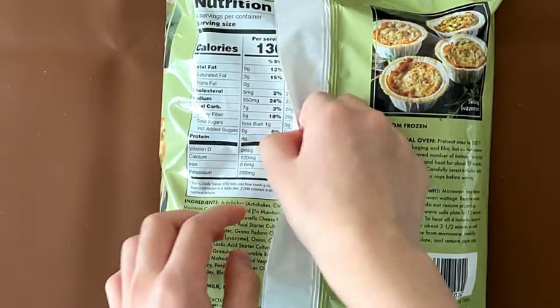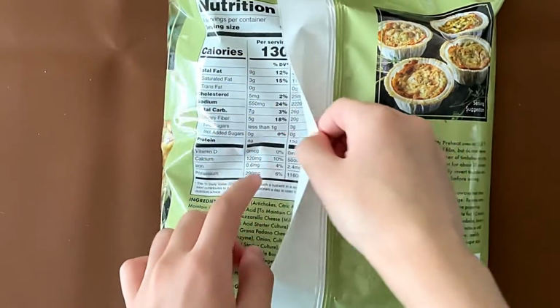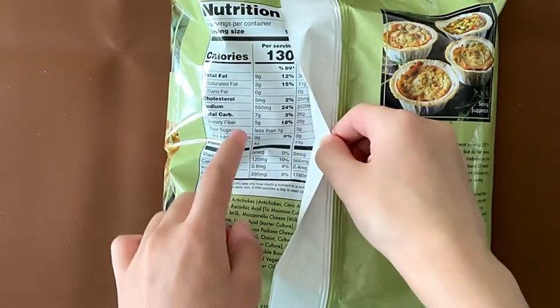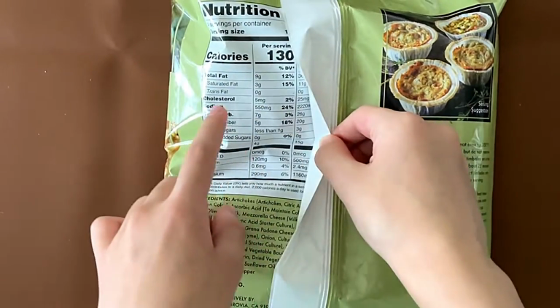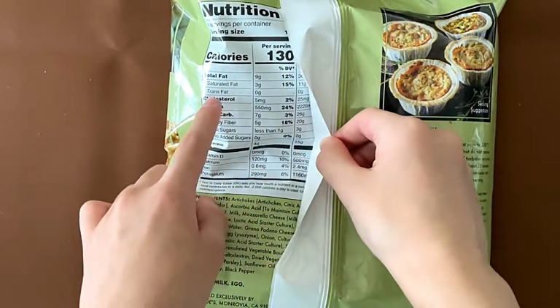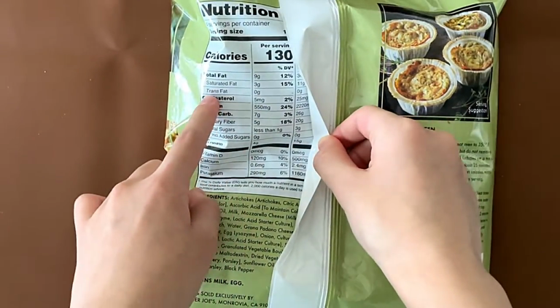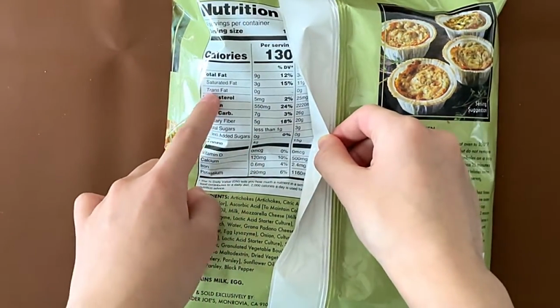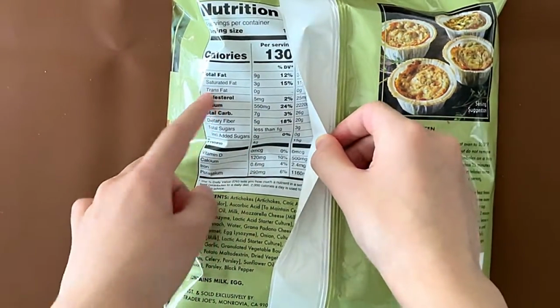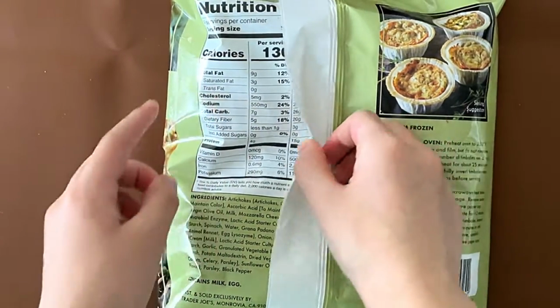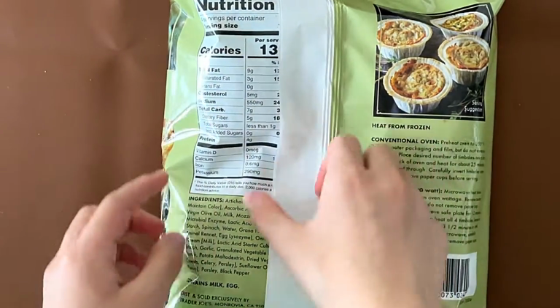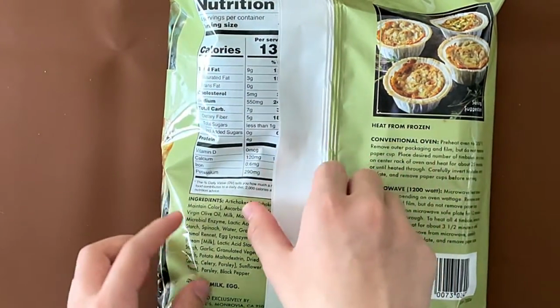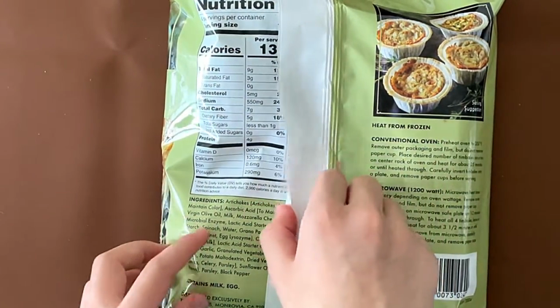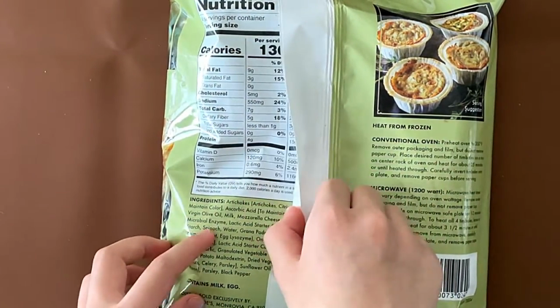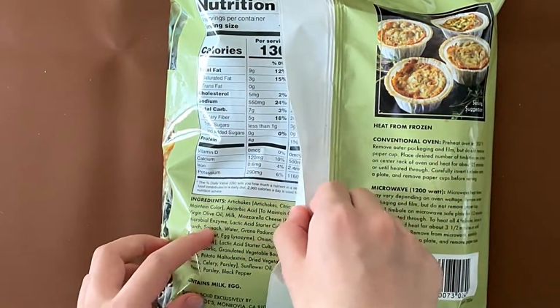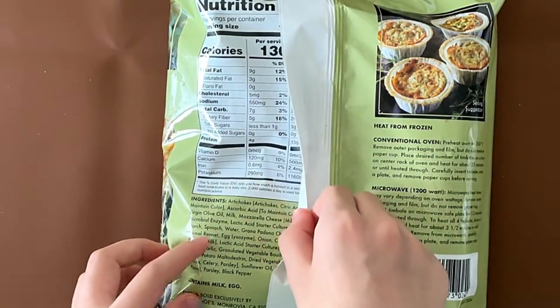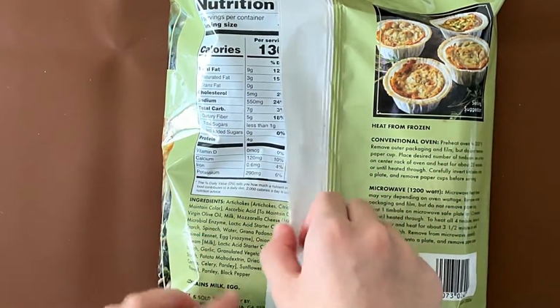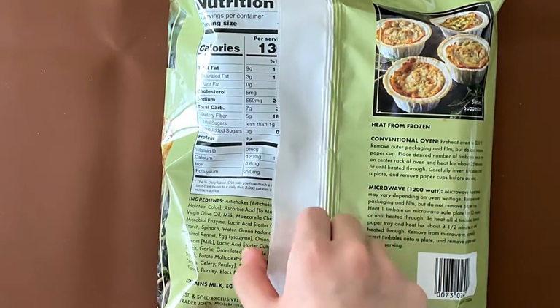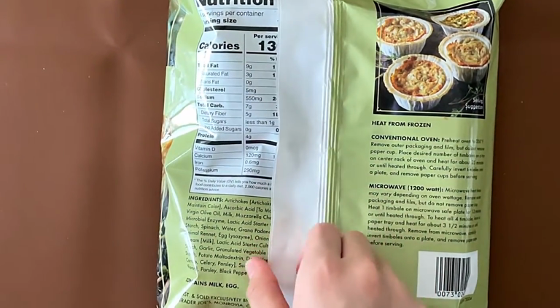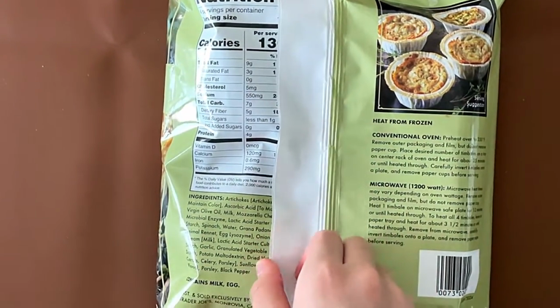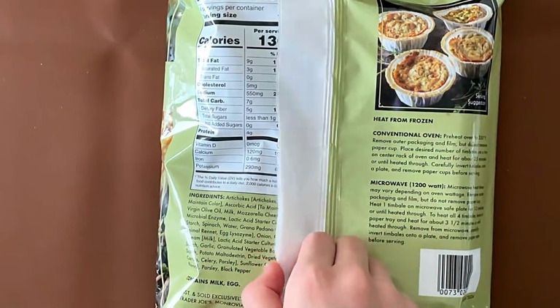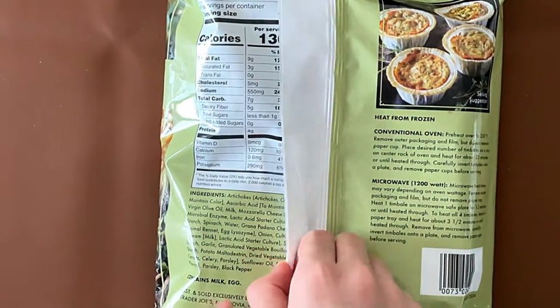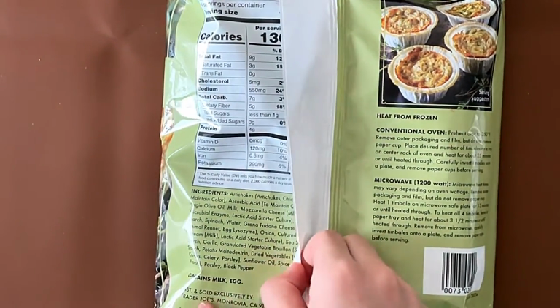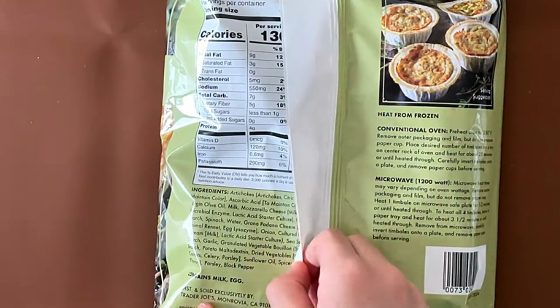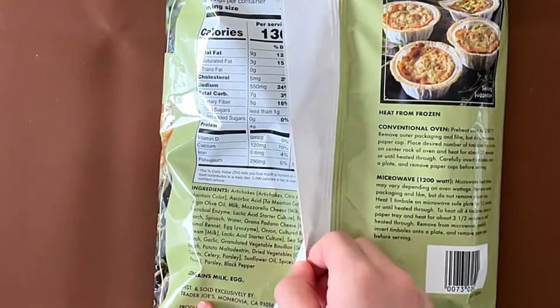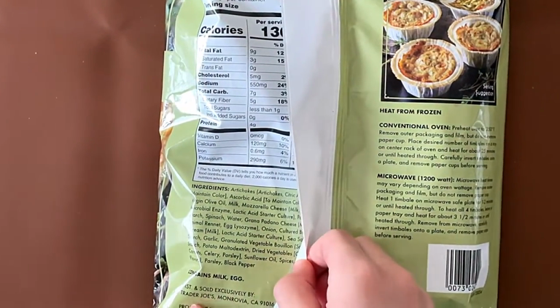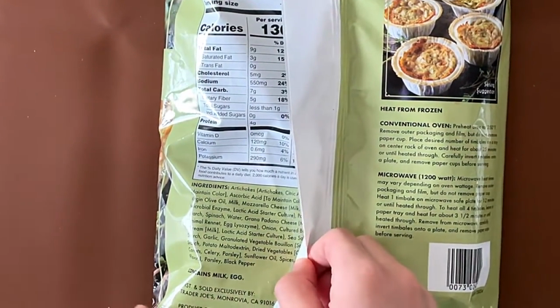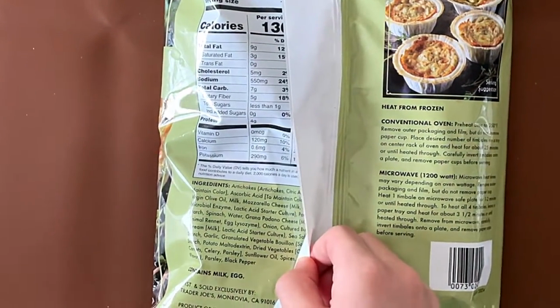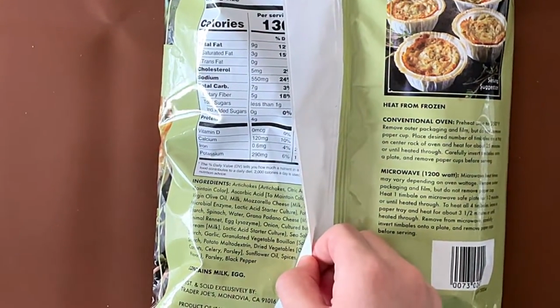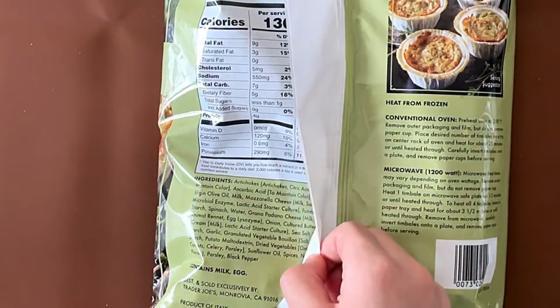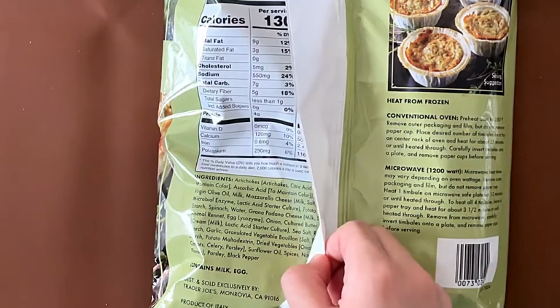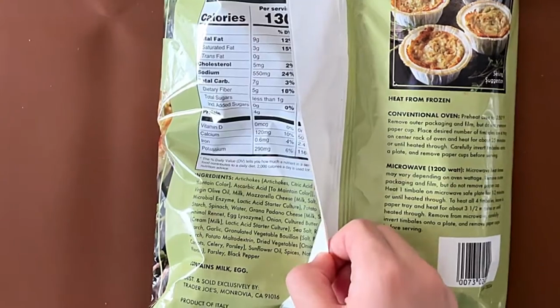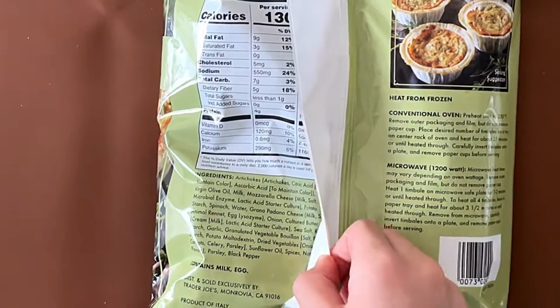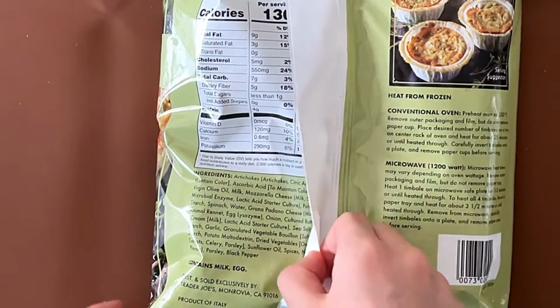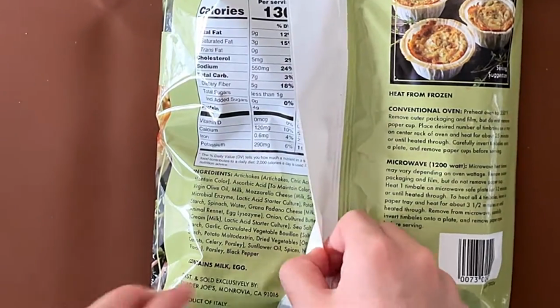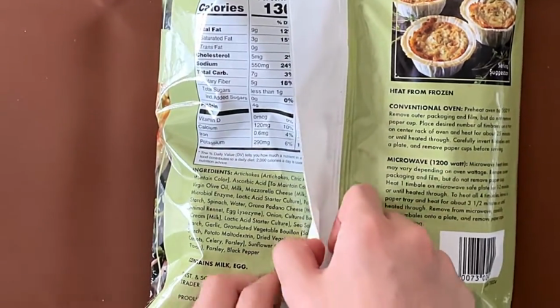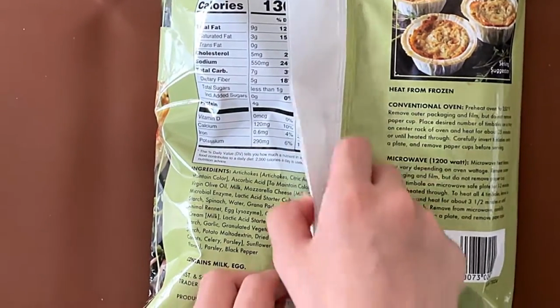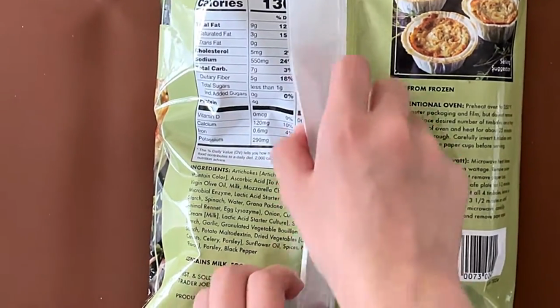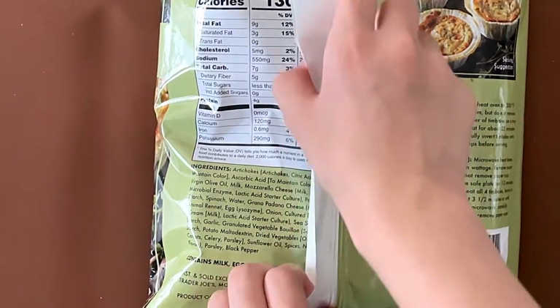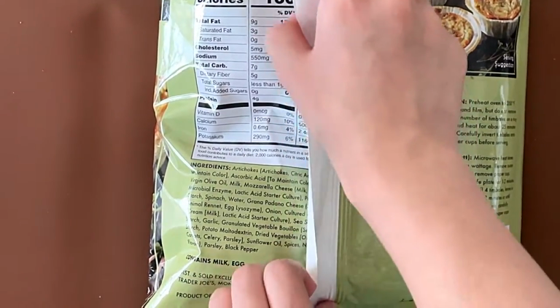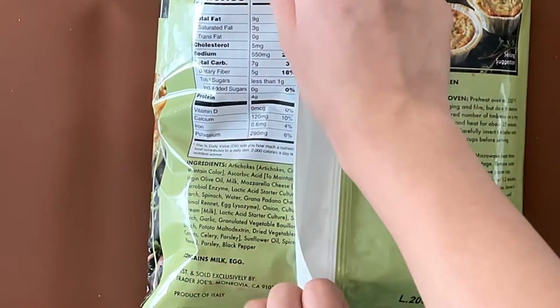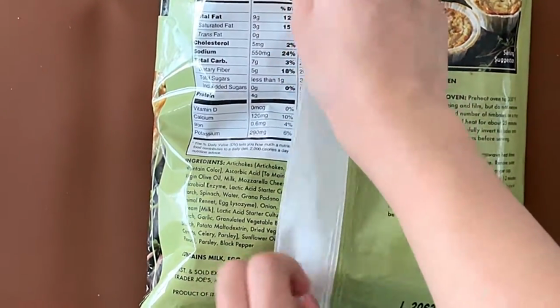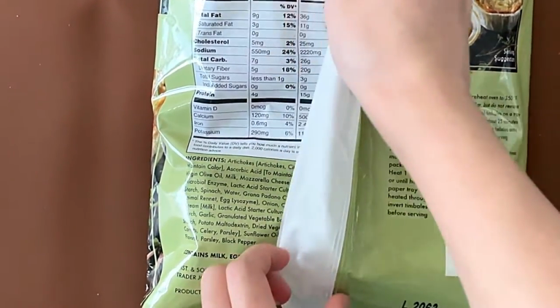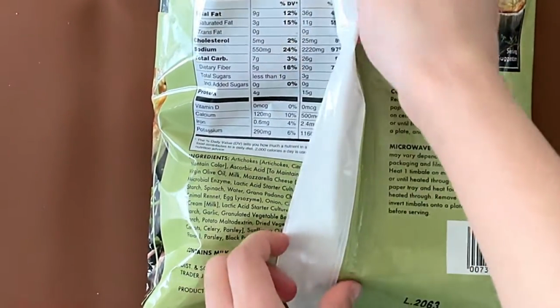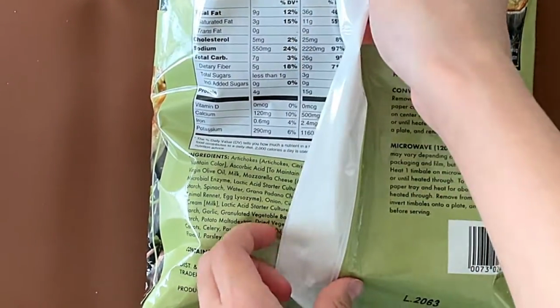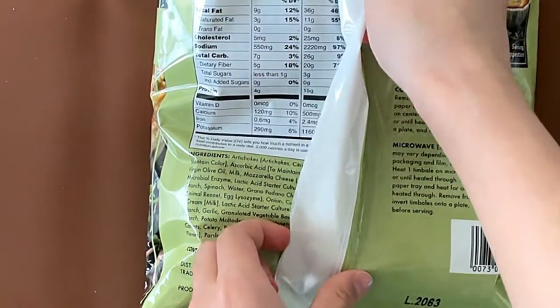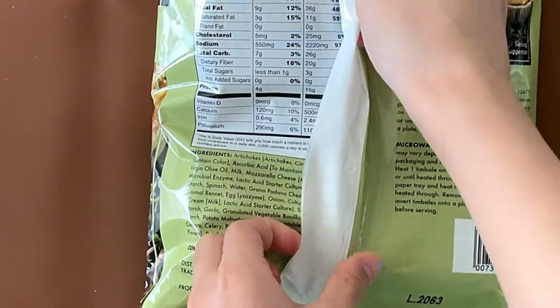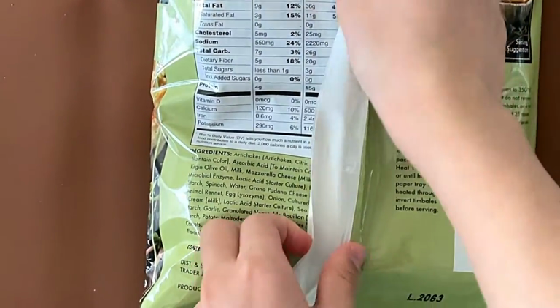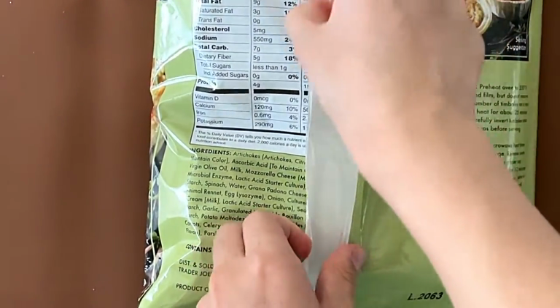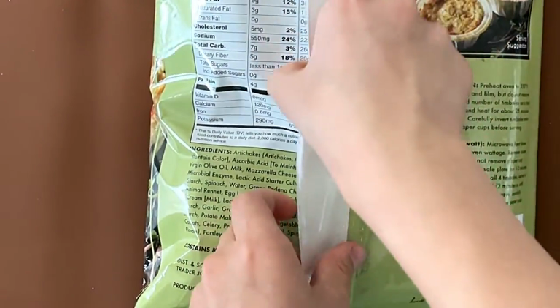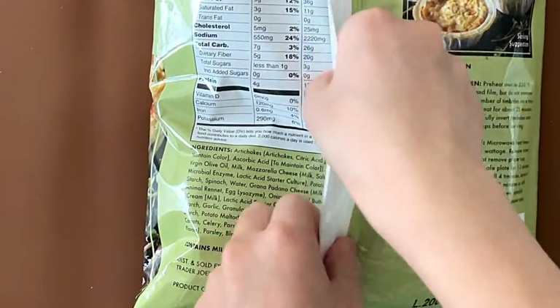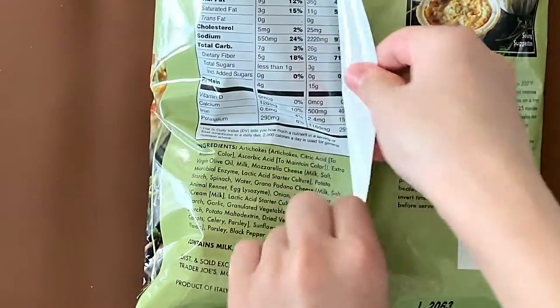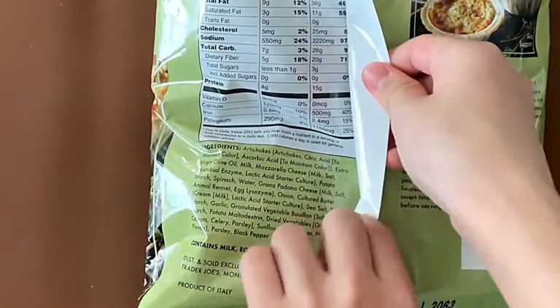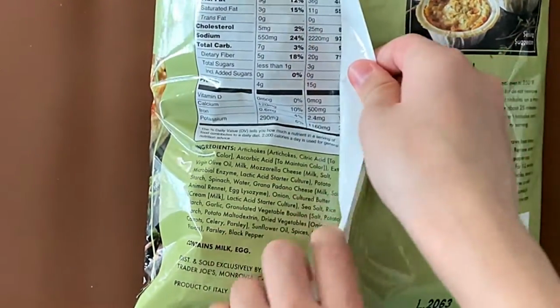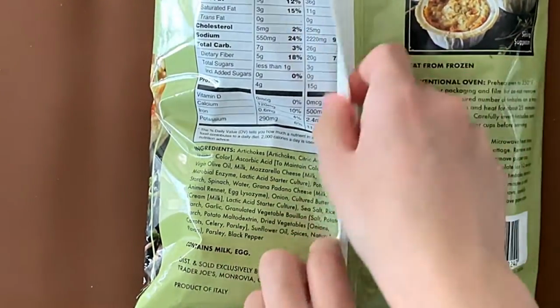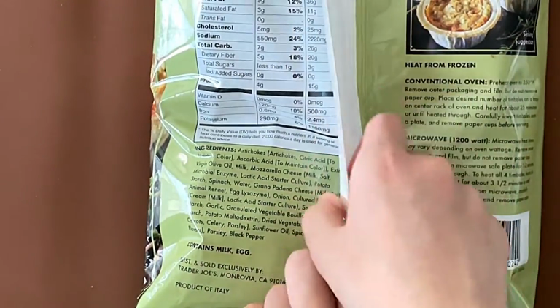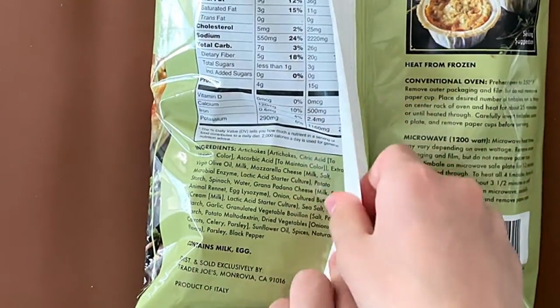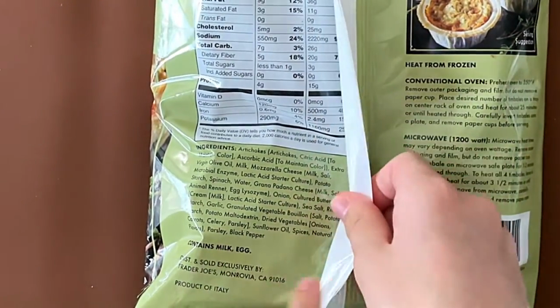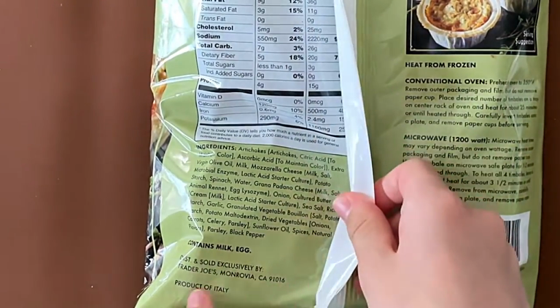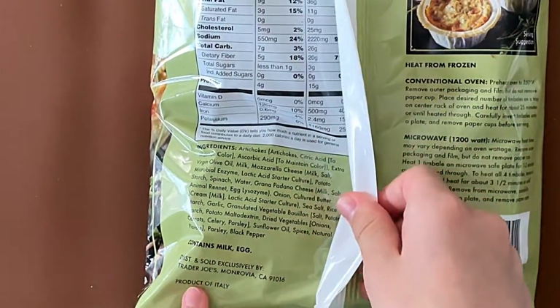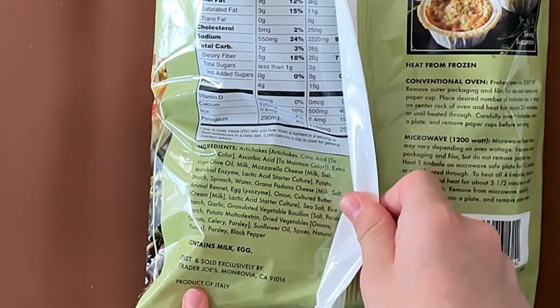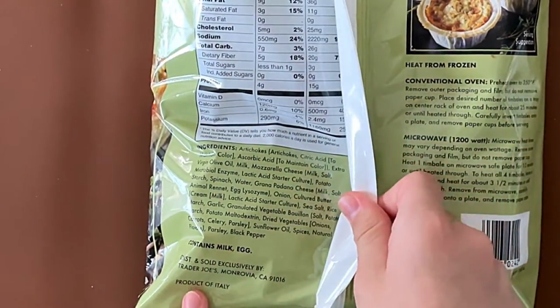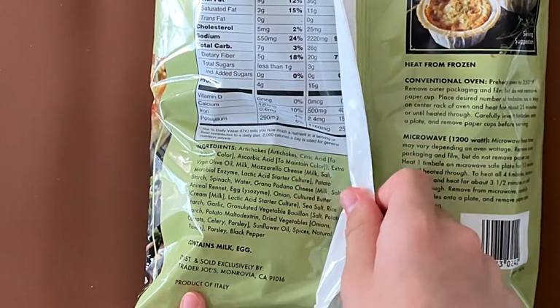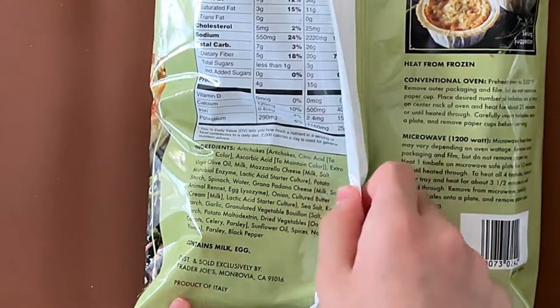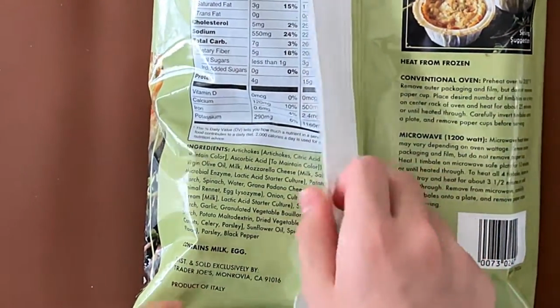Nutrition facts and ingredients: it contains milk and egg. It's a product of Italy.